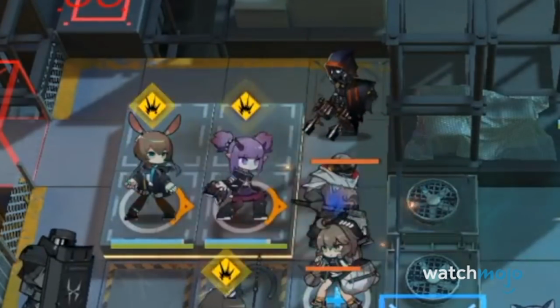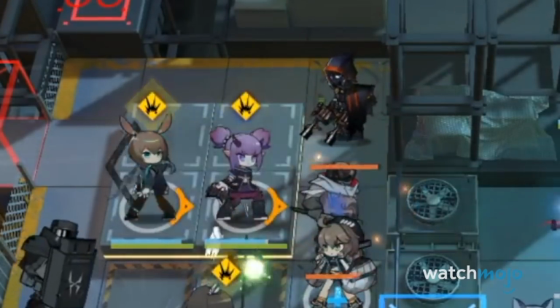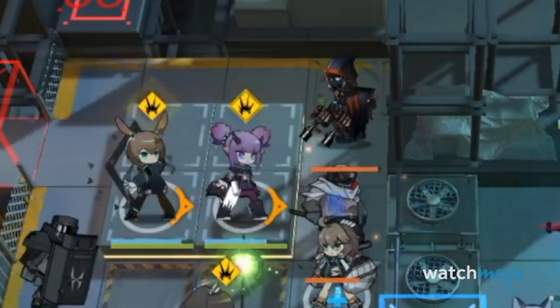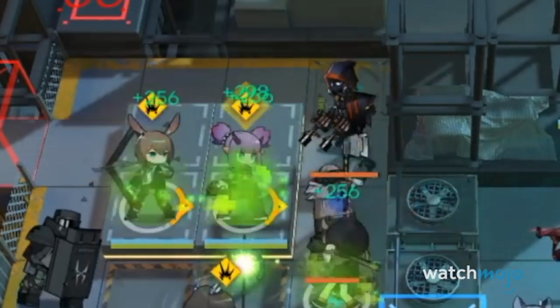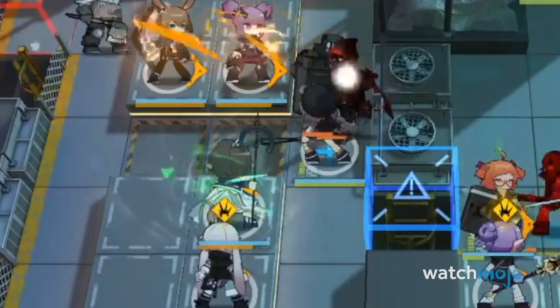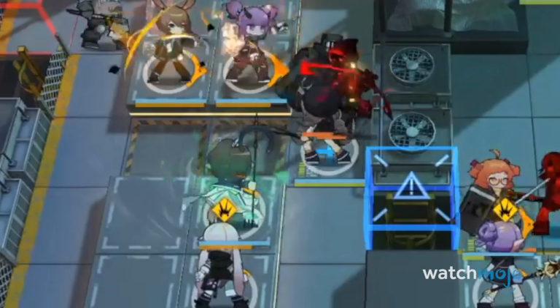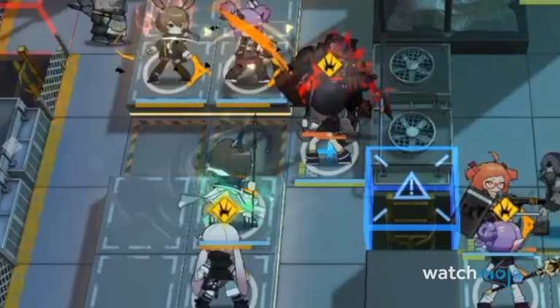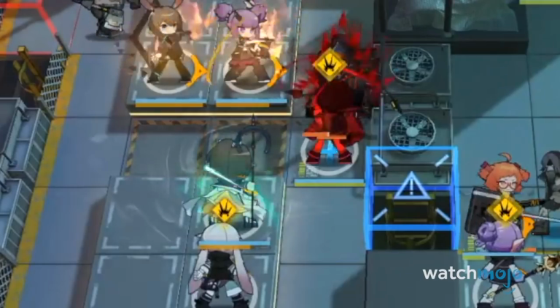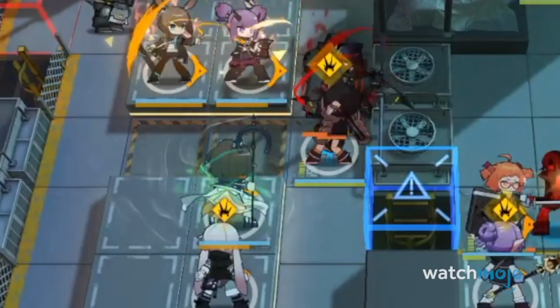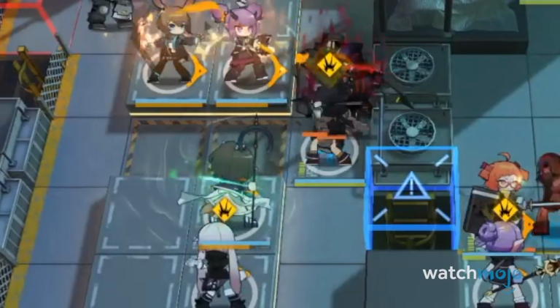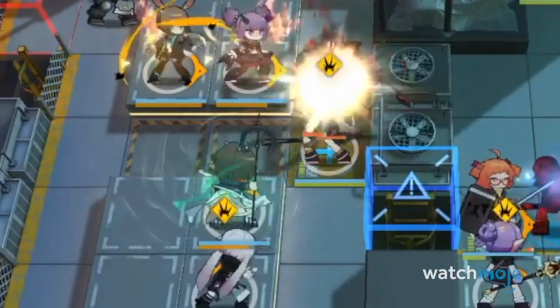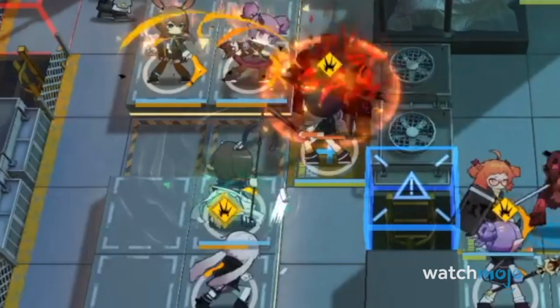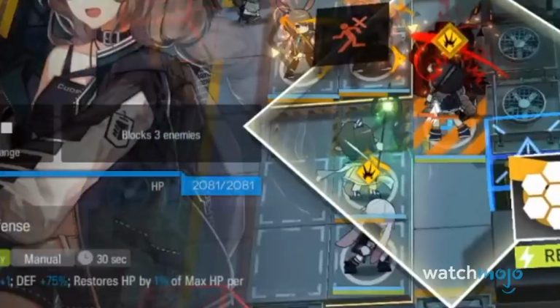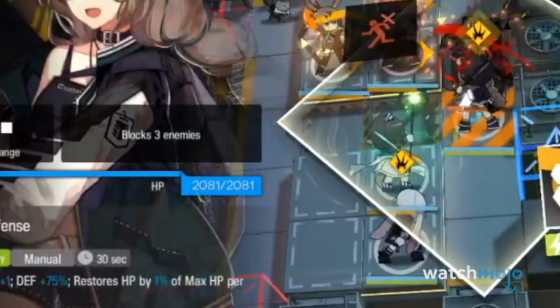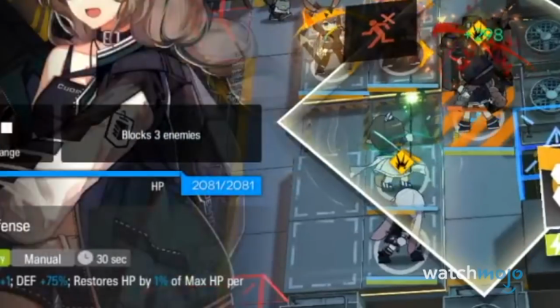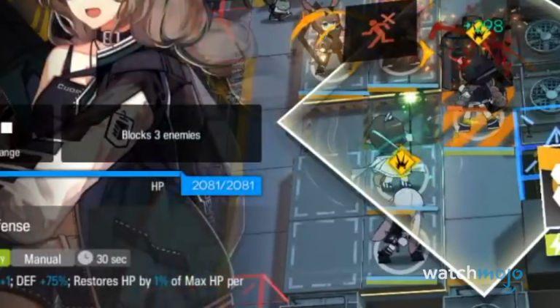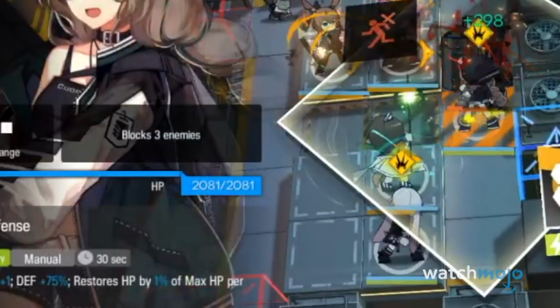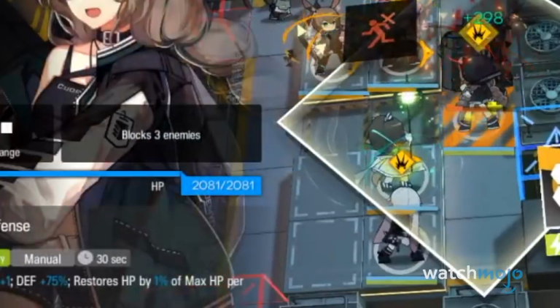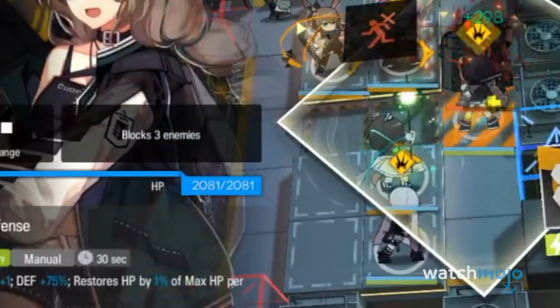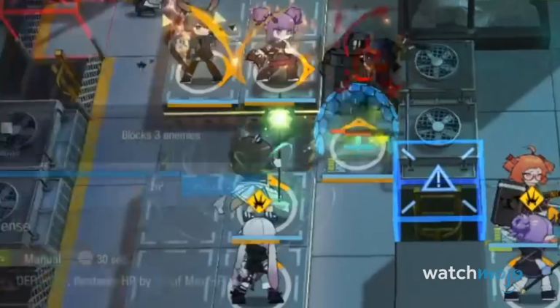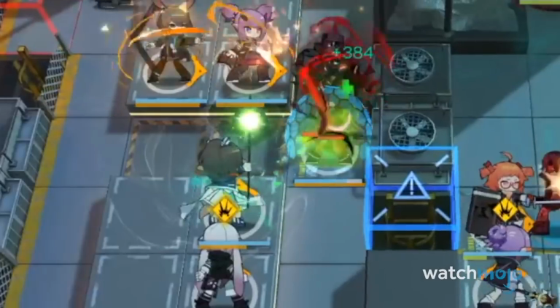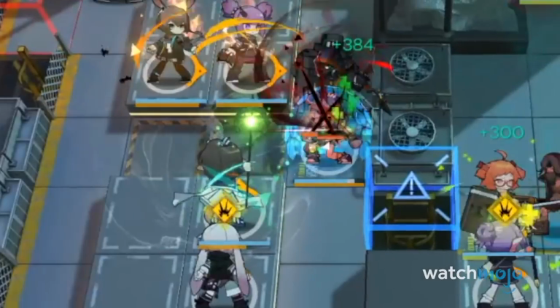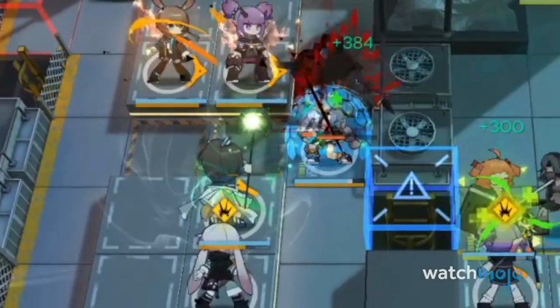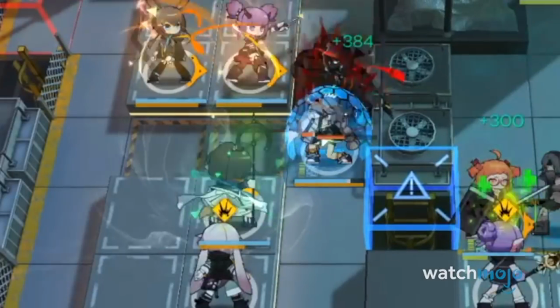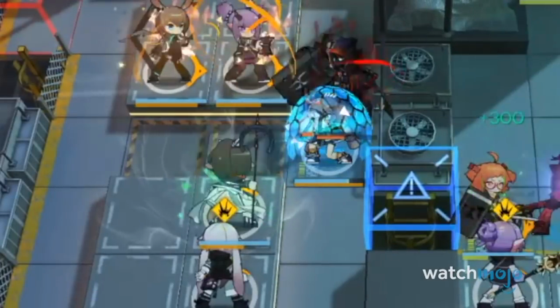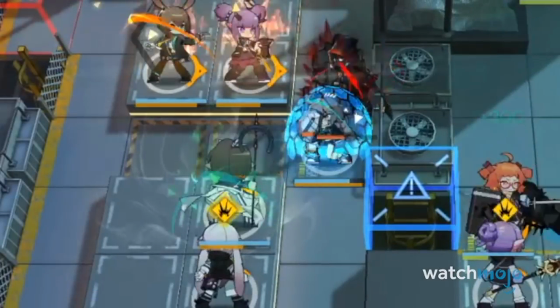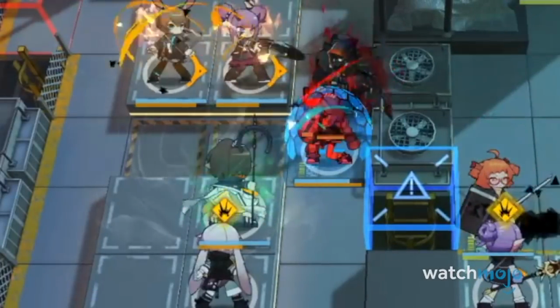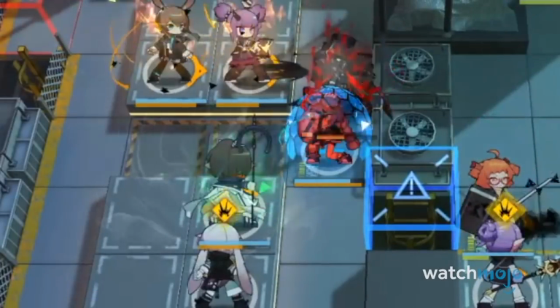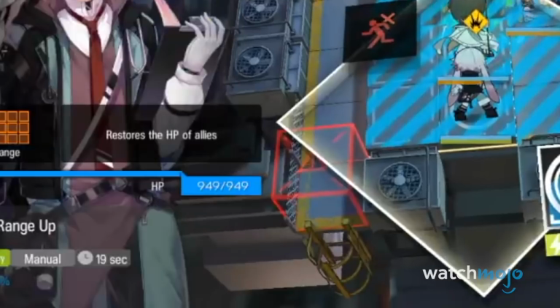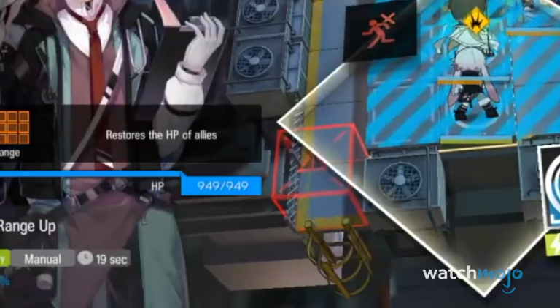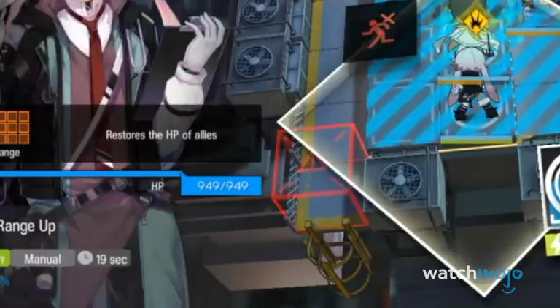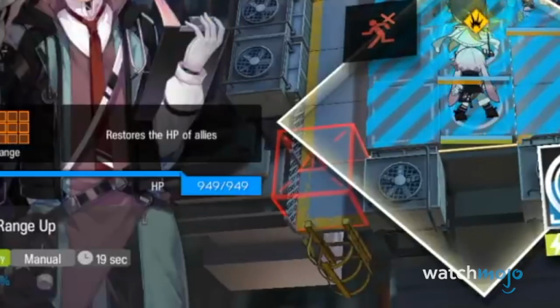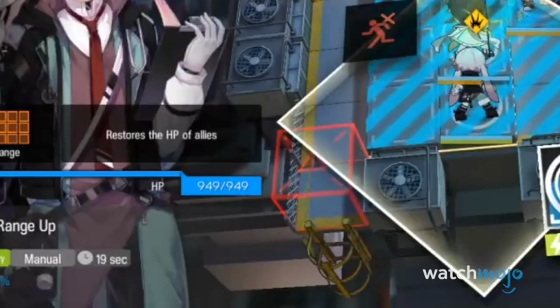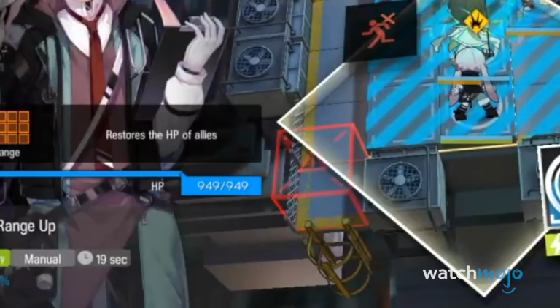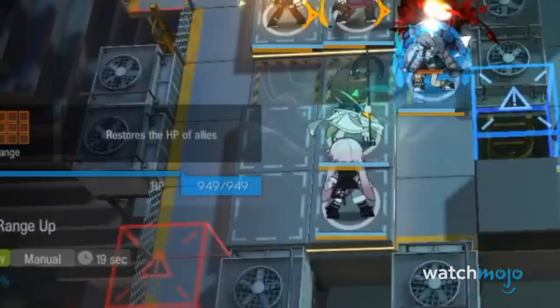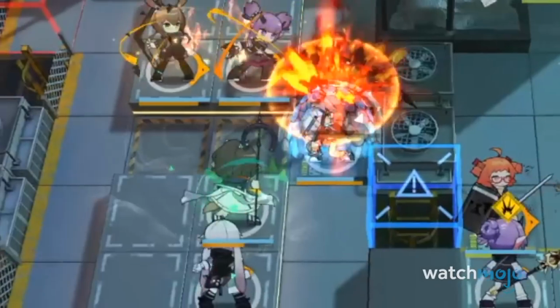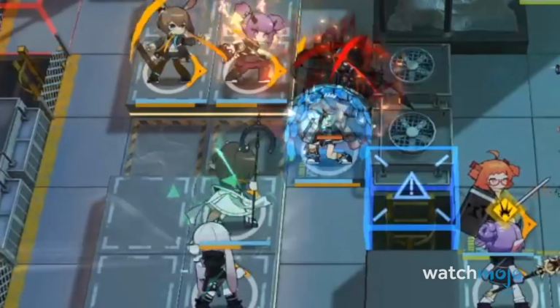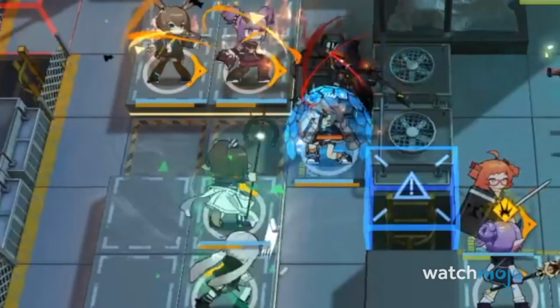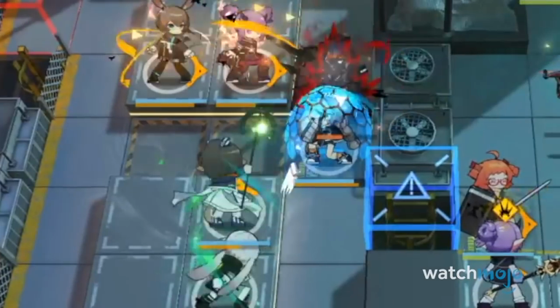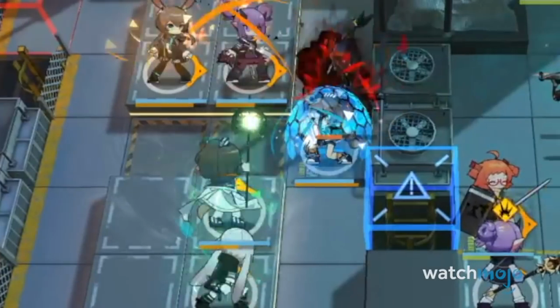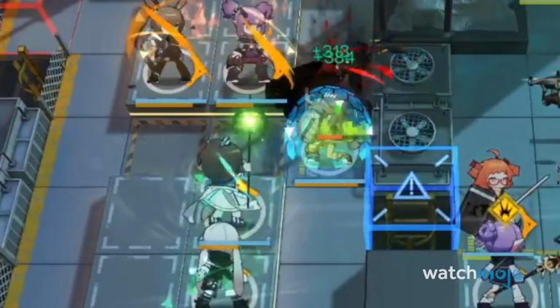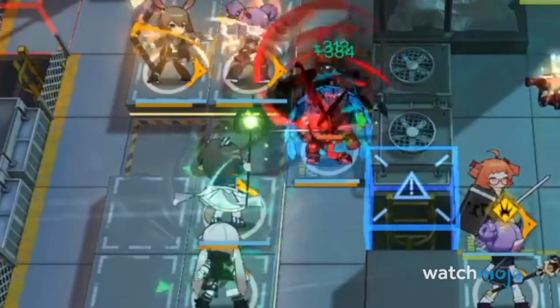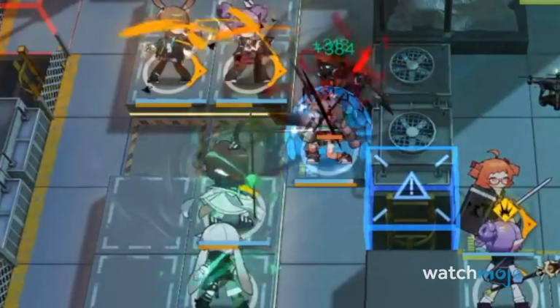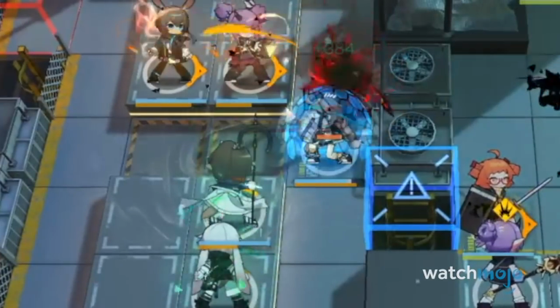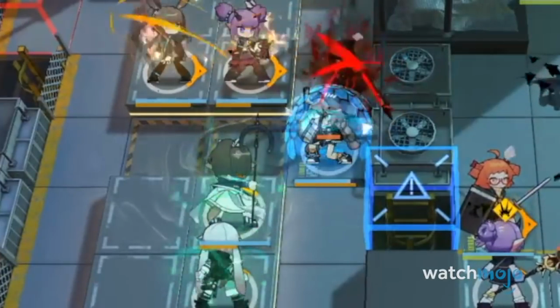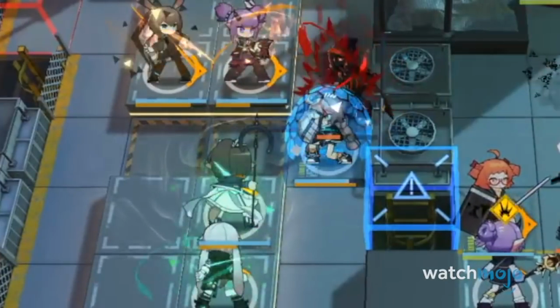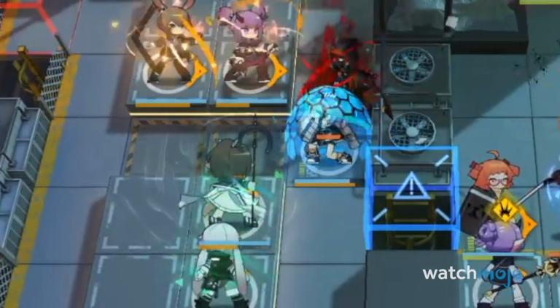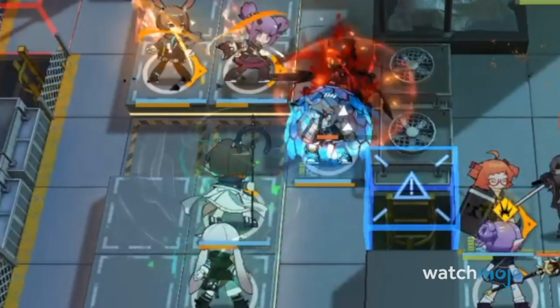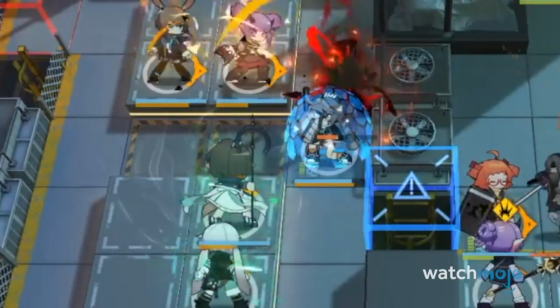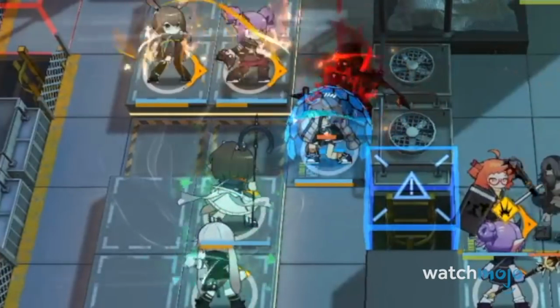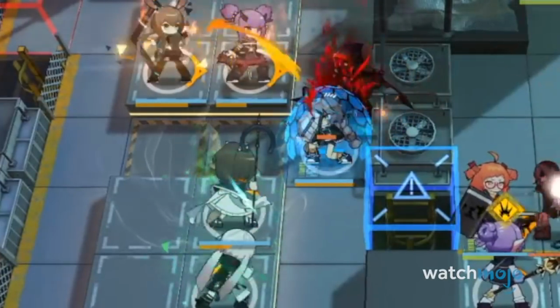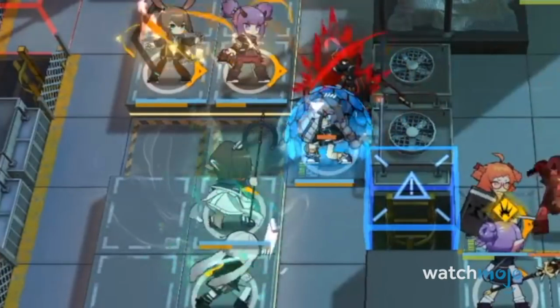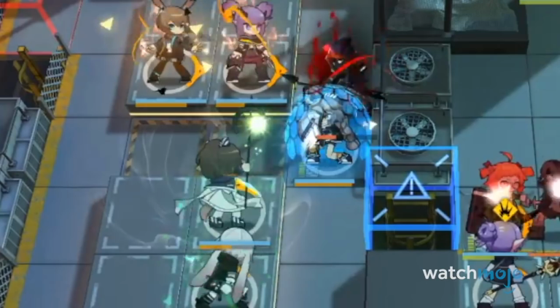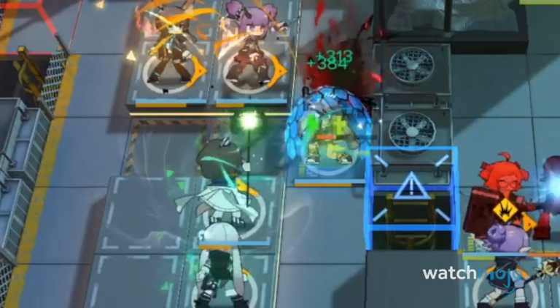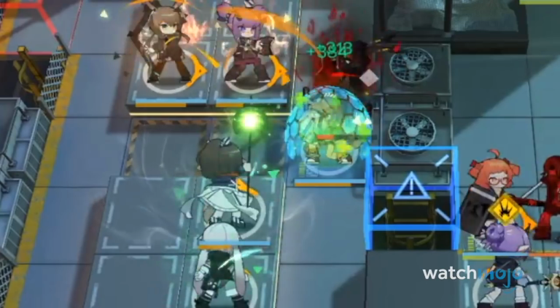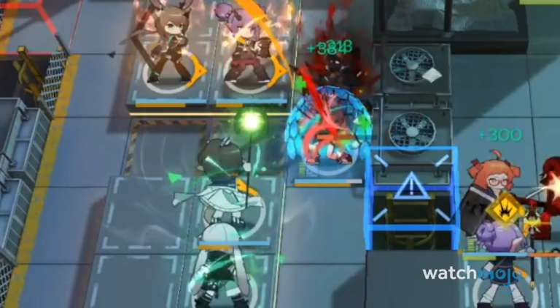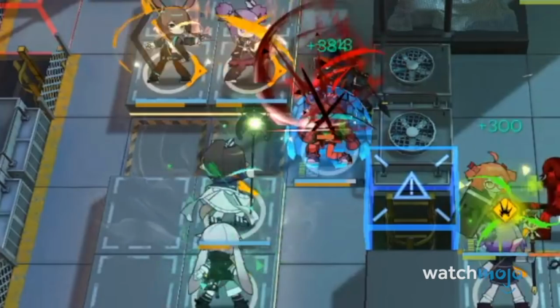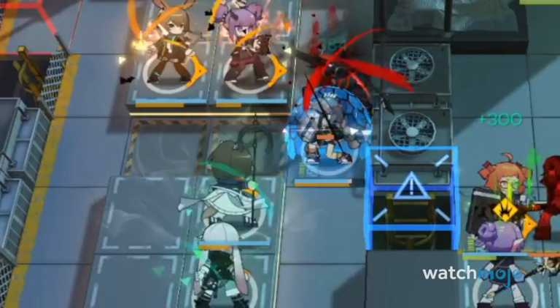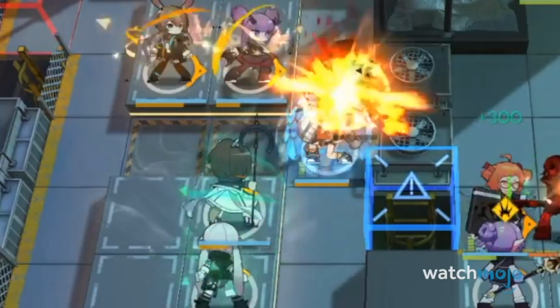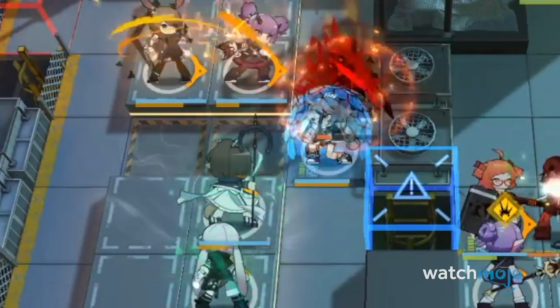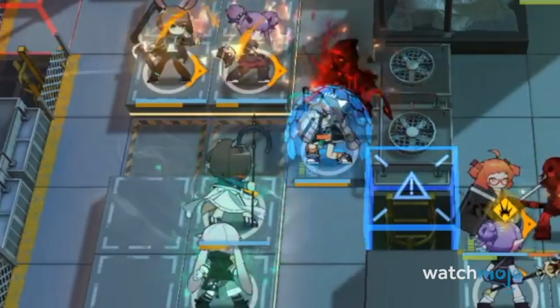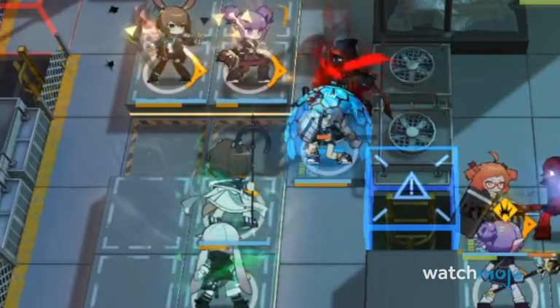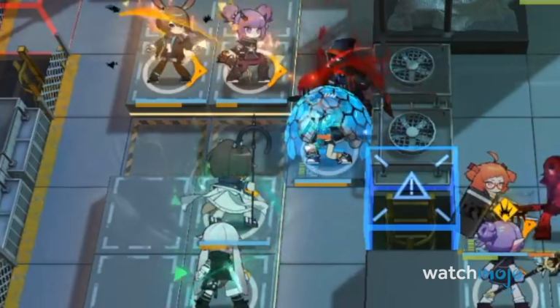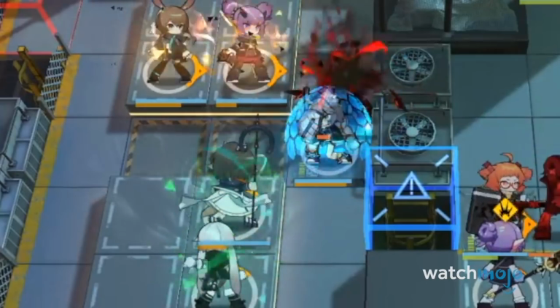In Operation 2-10, an ideal trick is to have two ranged units up to cover his path, while having two healers to keep up their health.